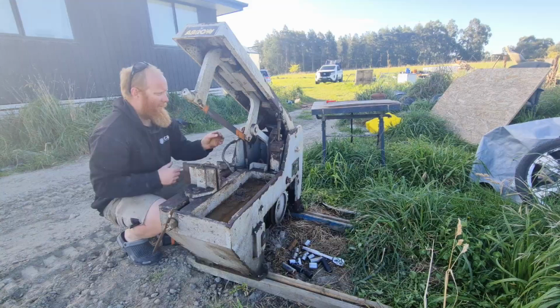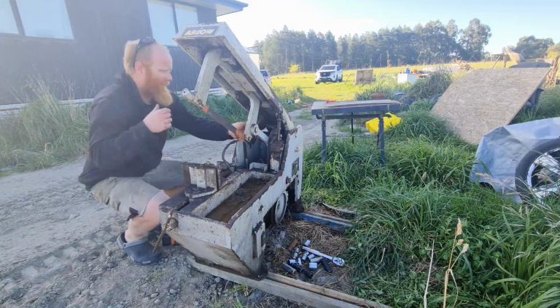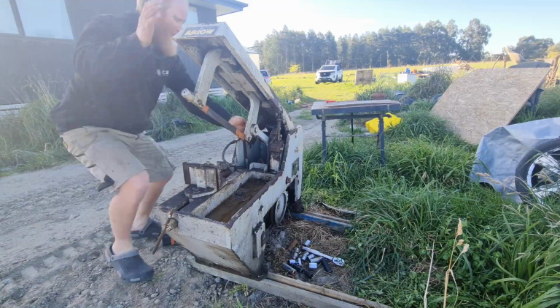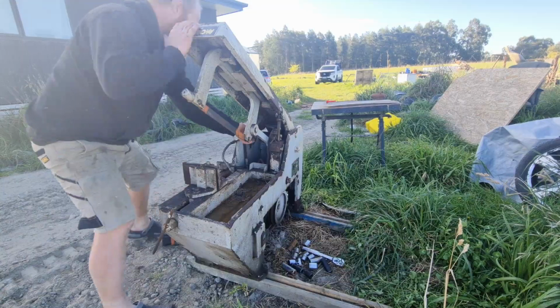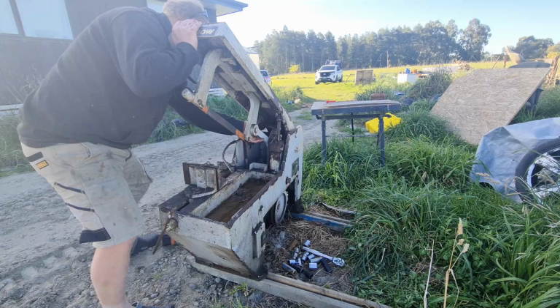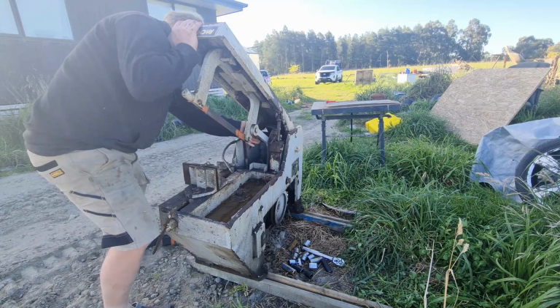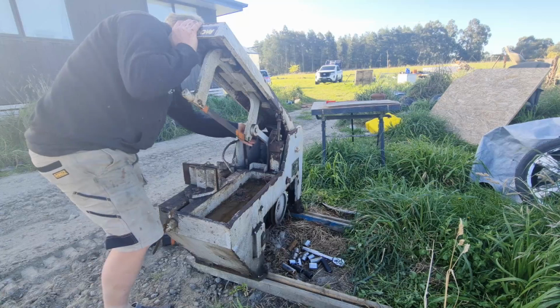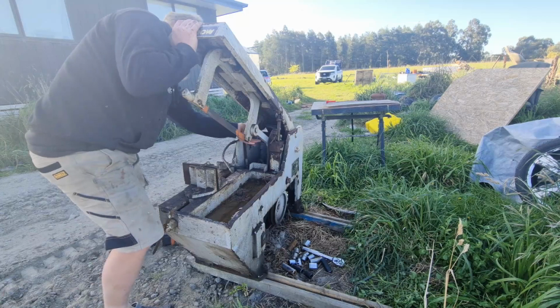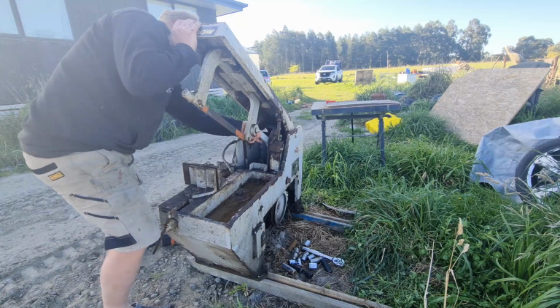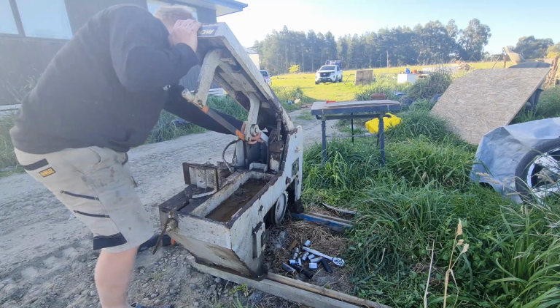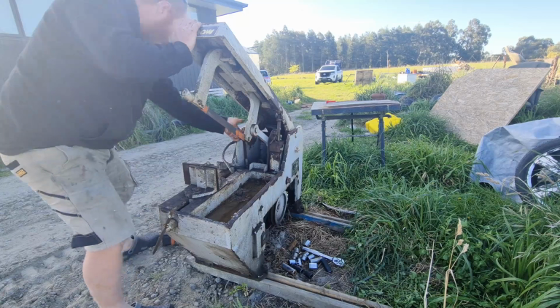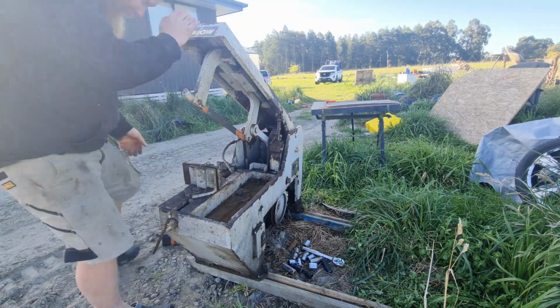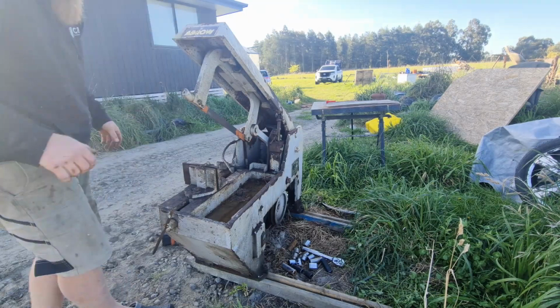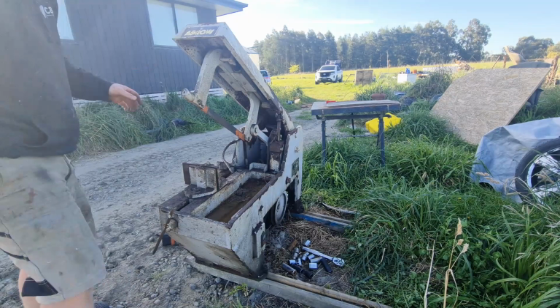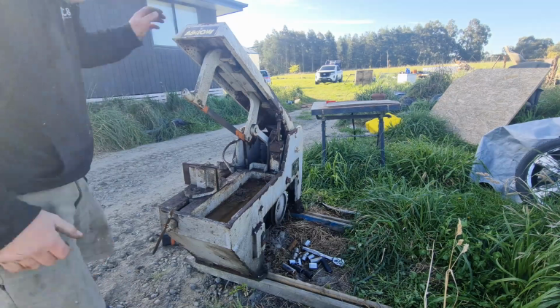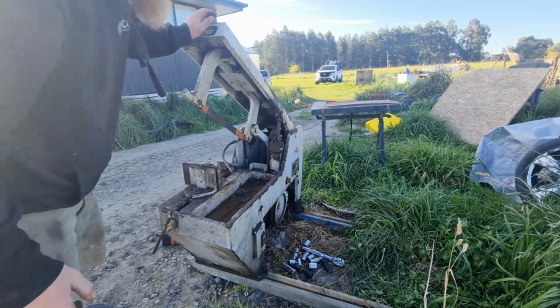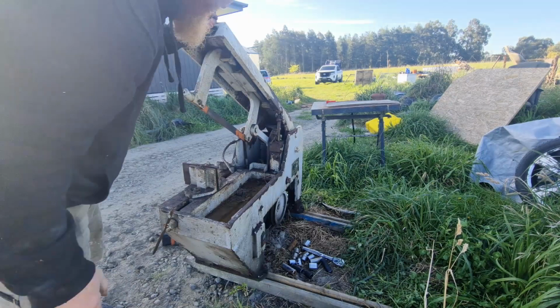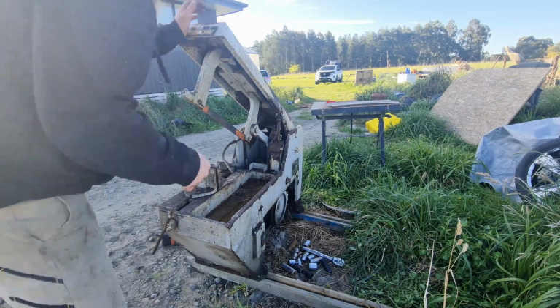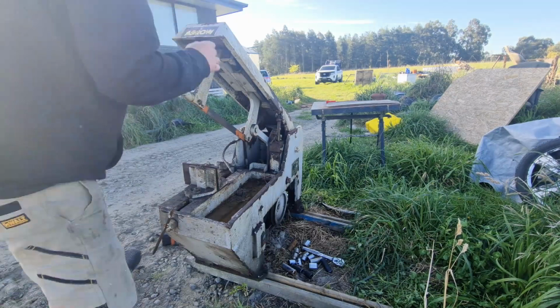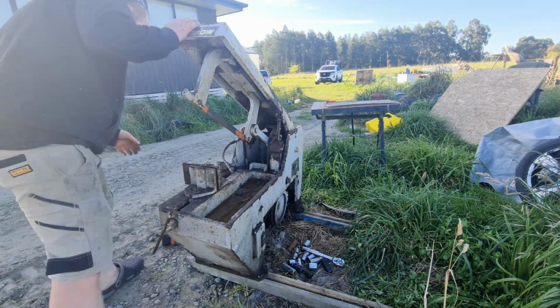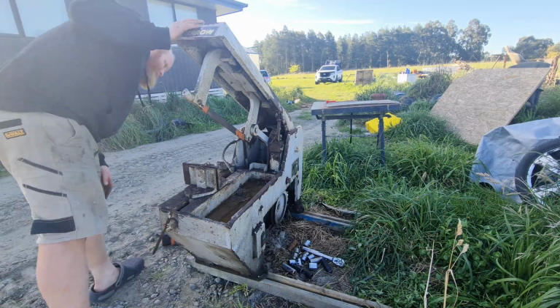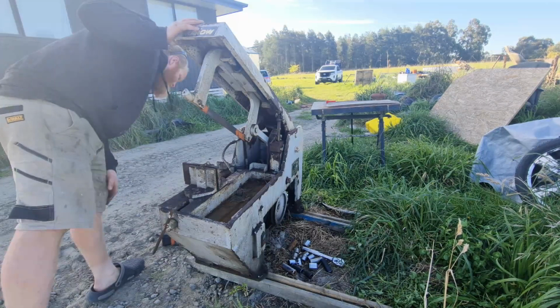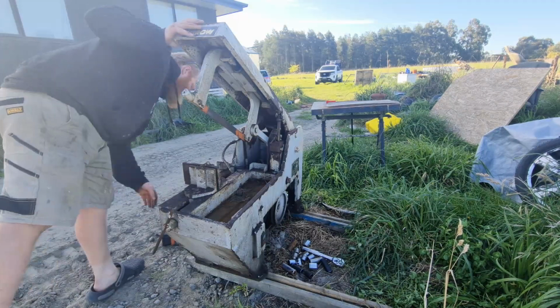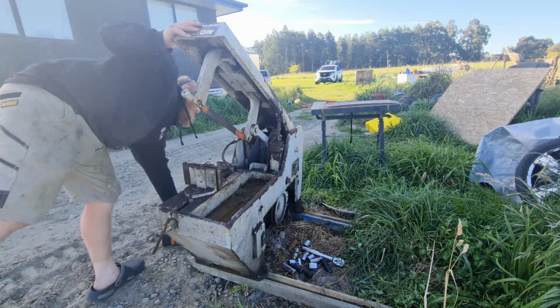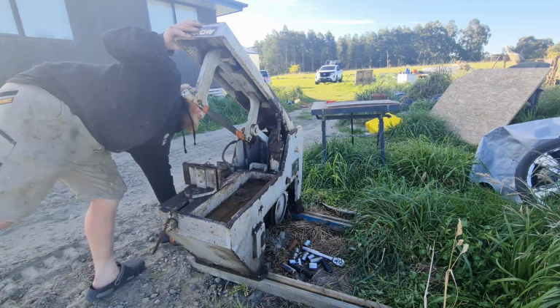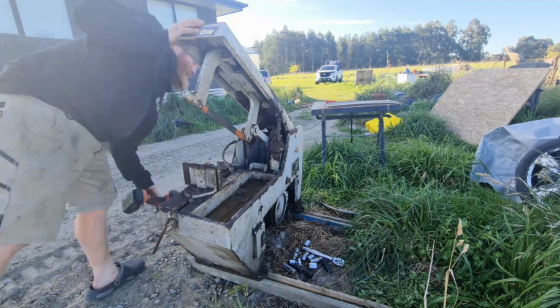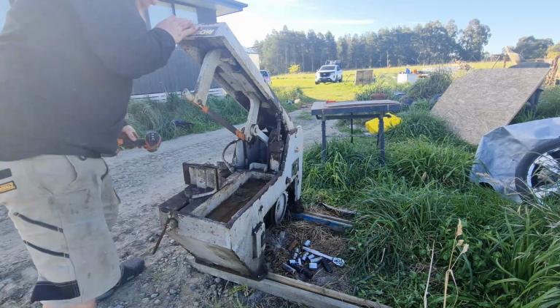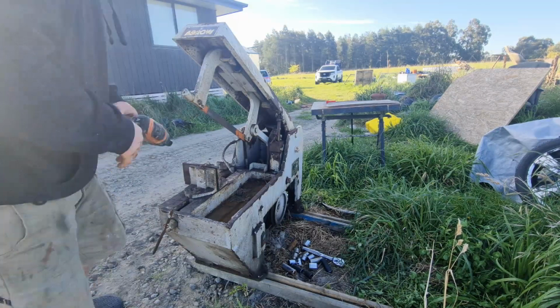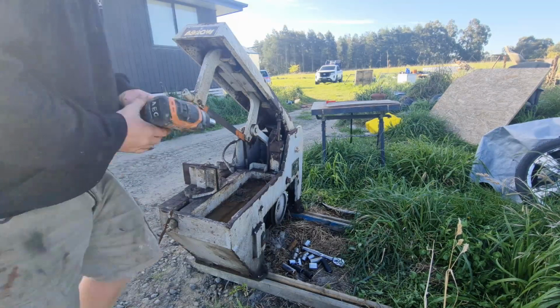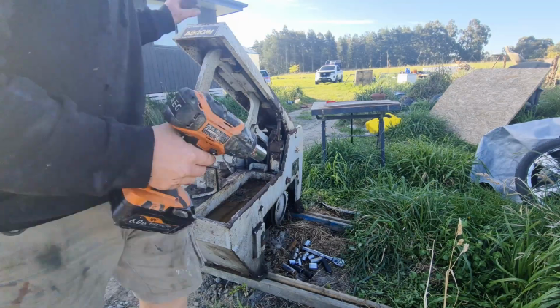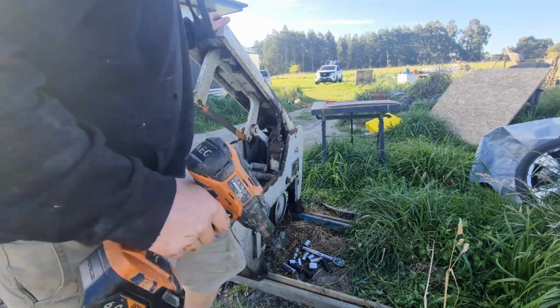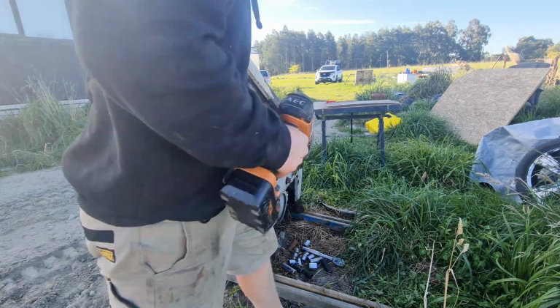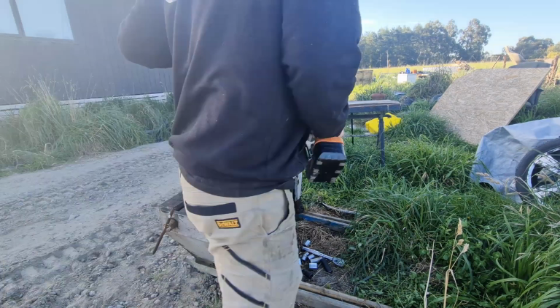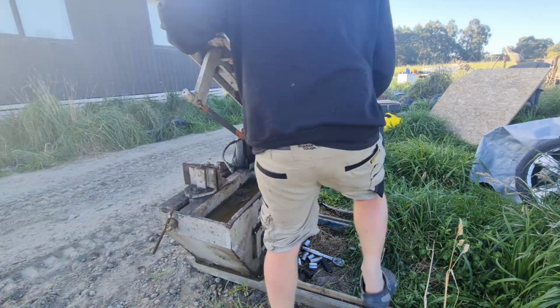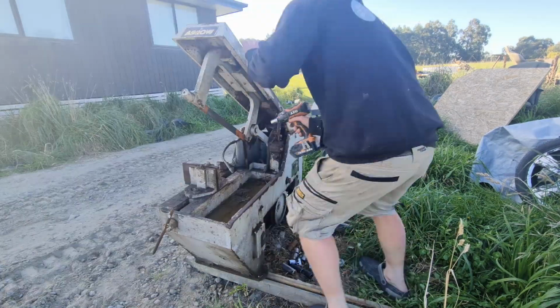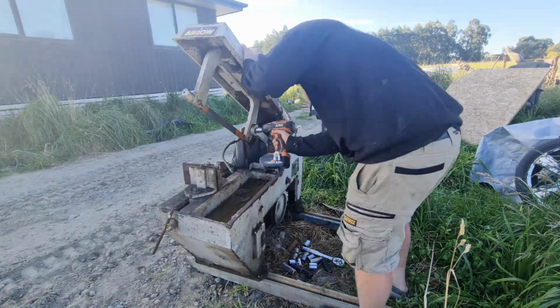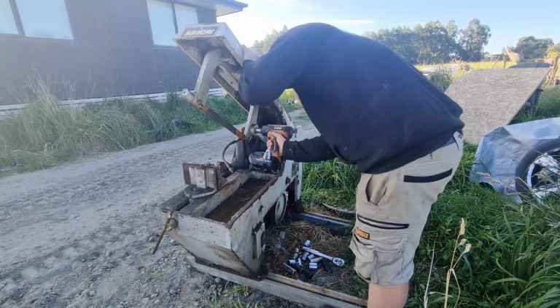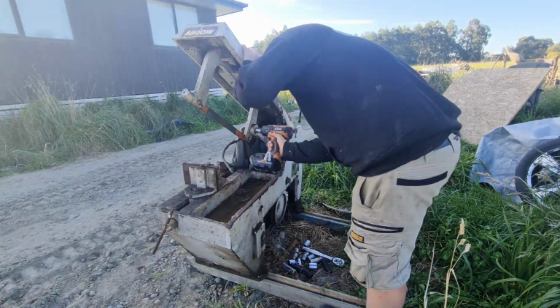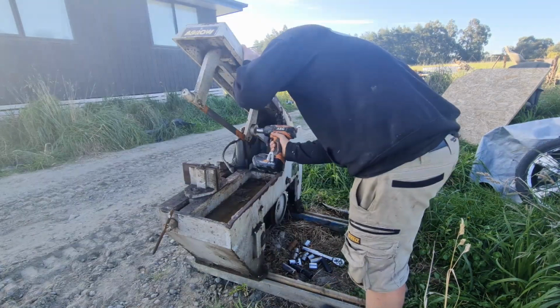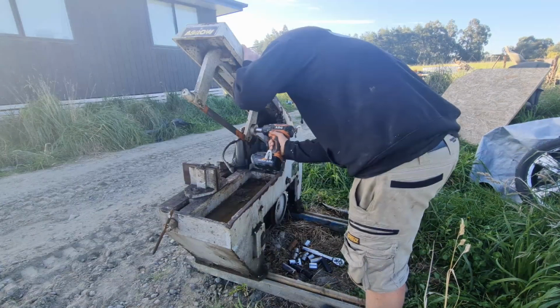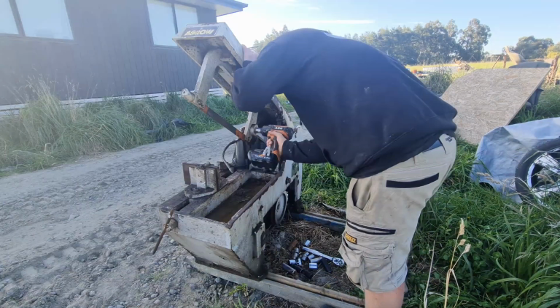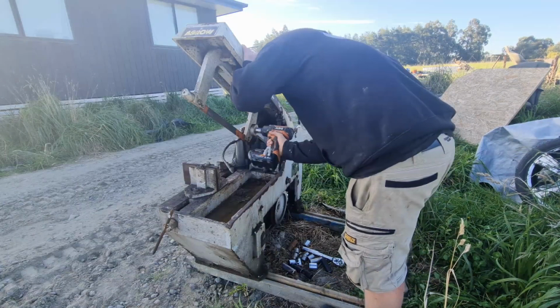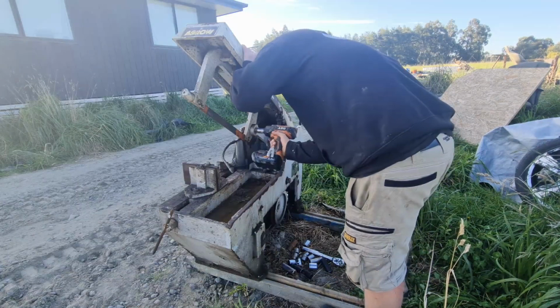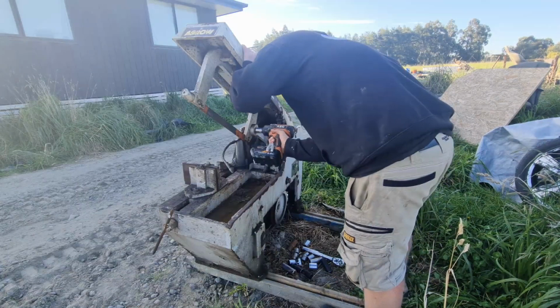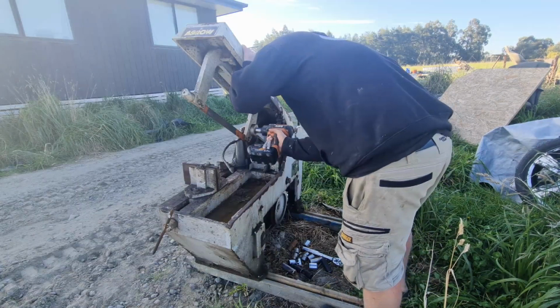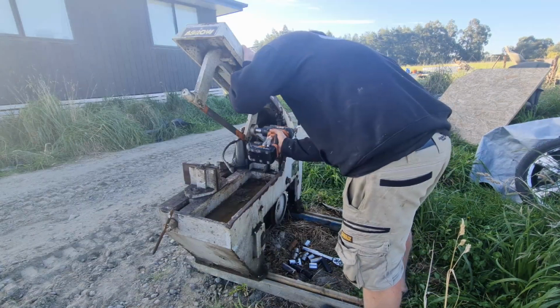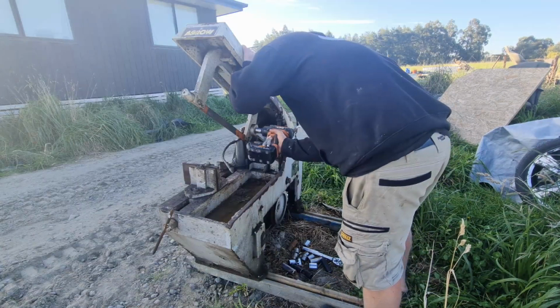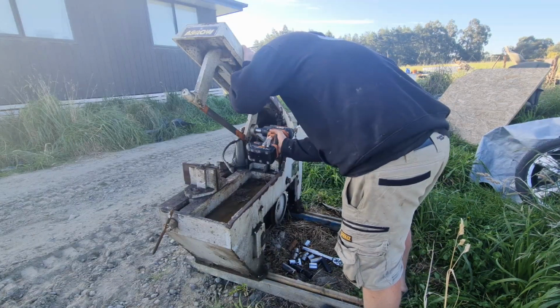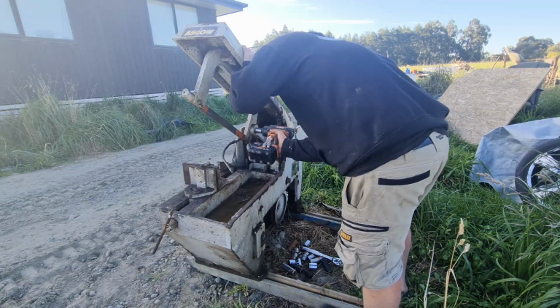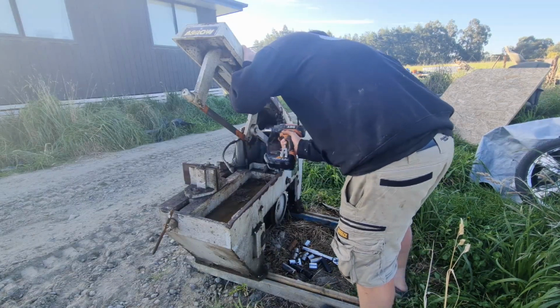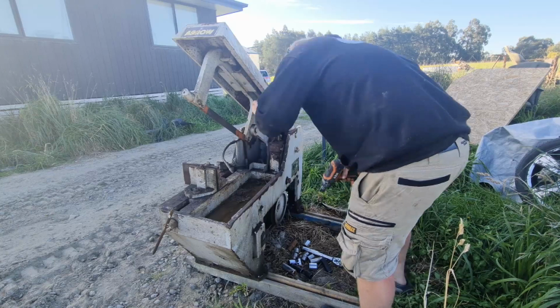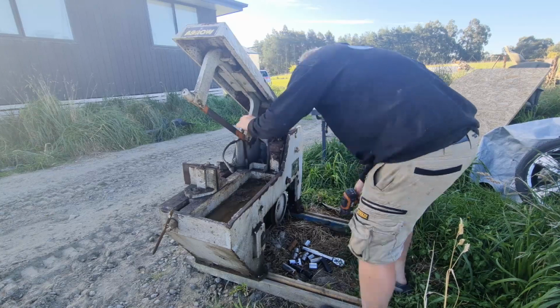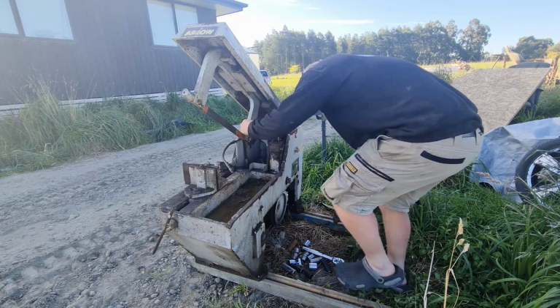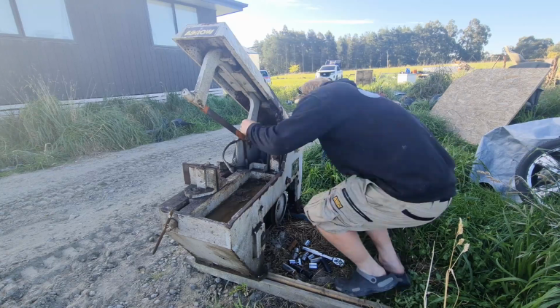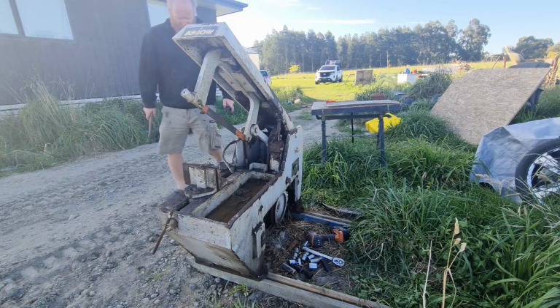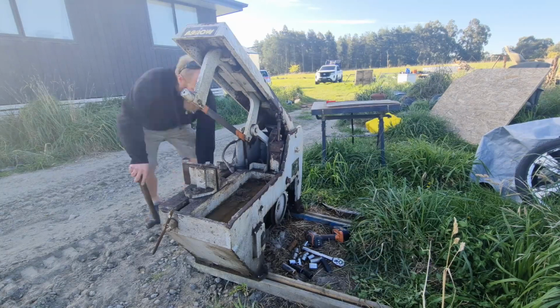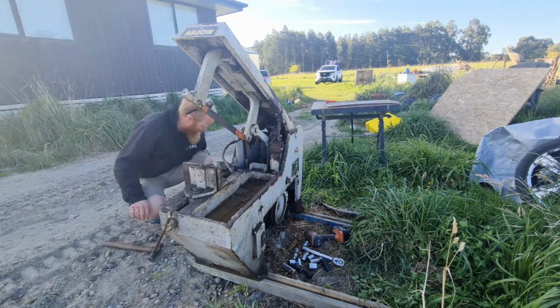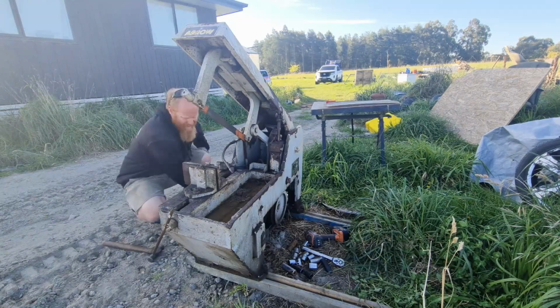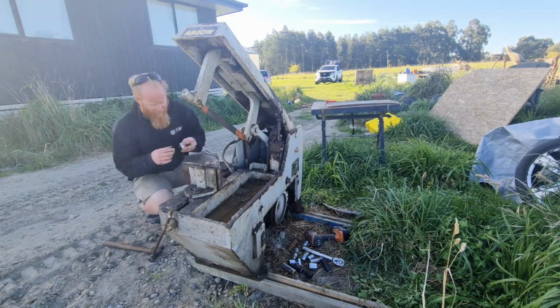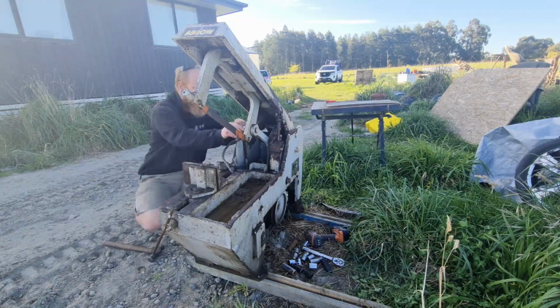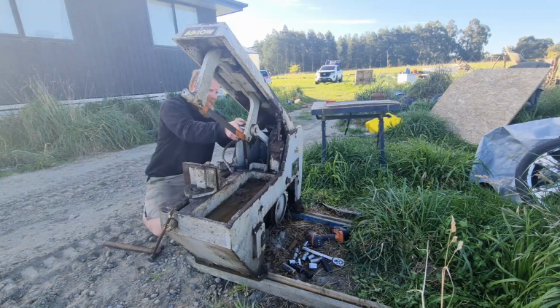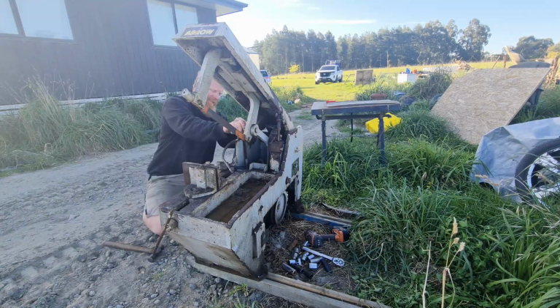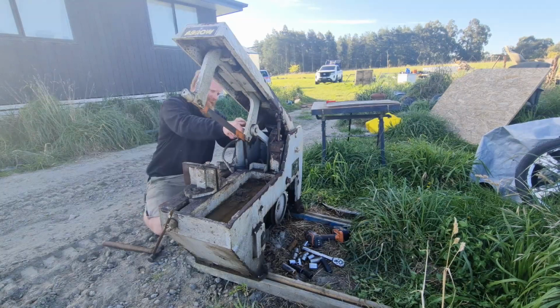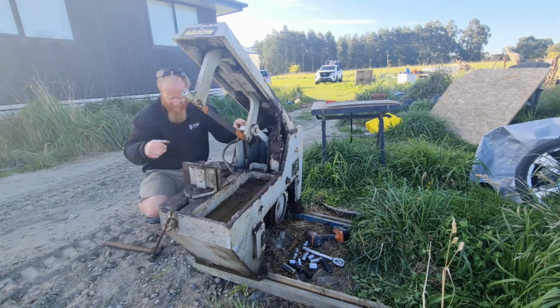I'm going to share my little adventure with a Power Hacksaw that I thought was a great deal but turned out to be a rusty mess.